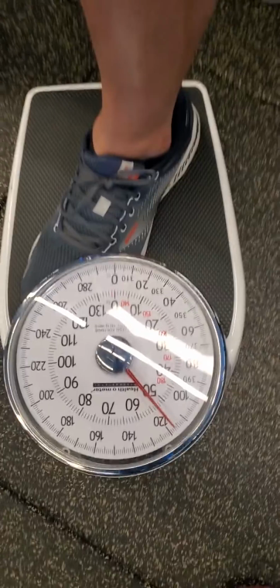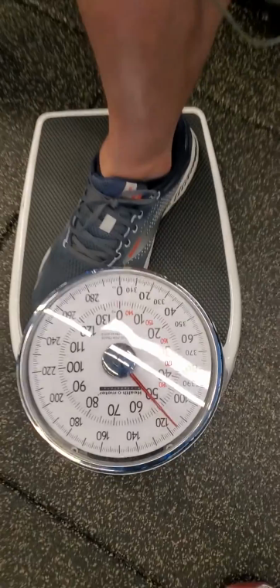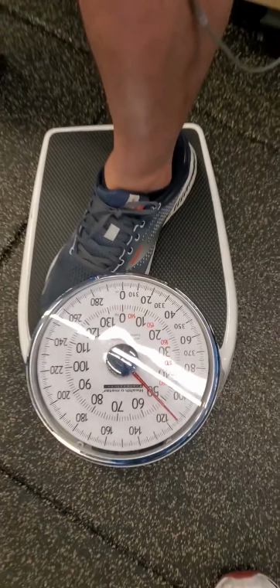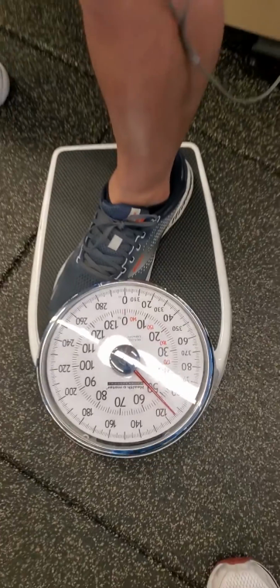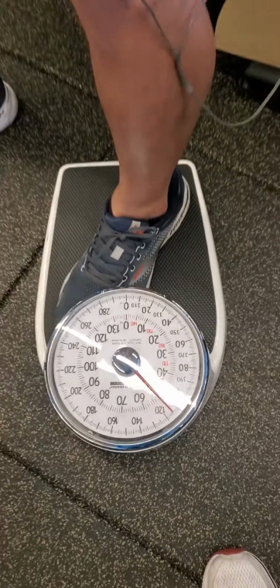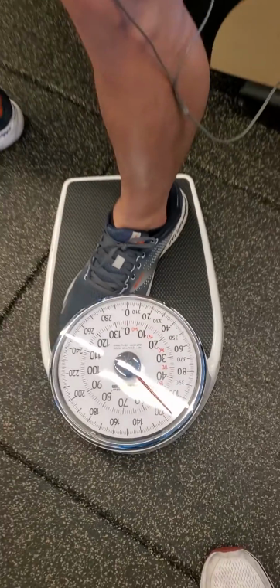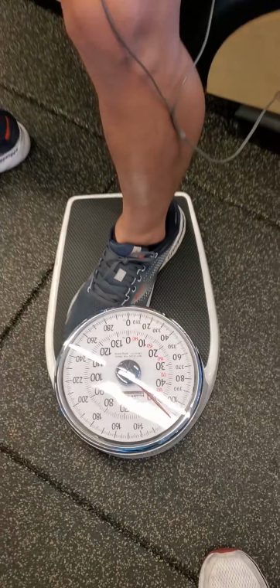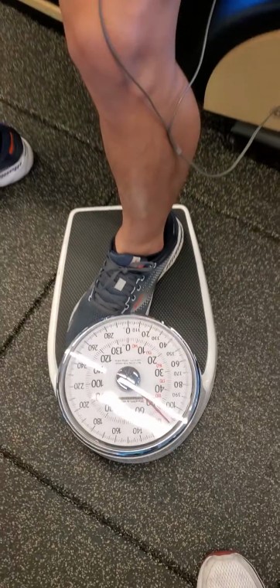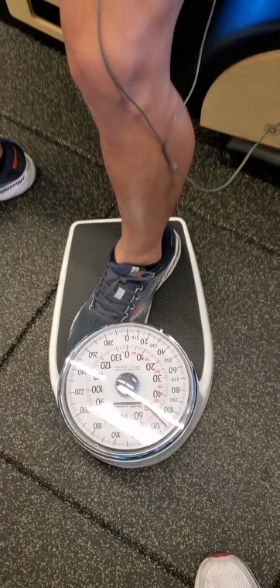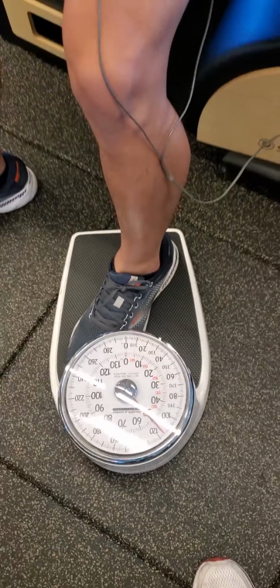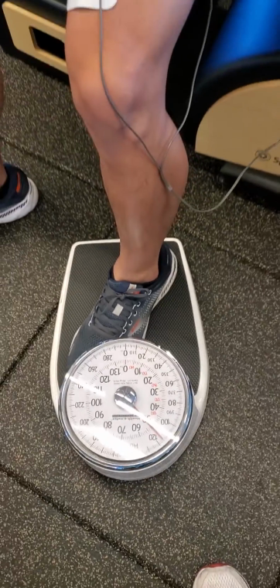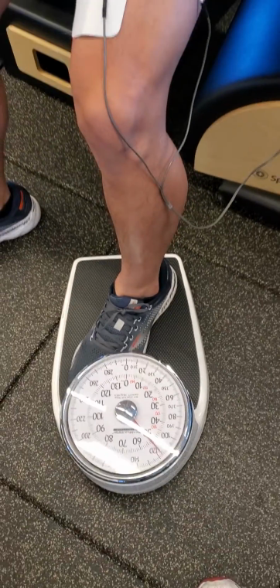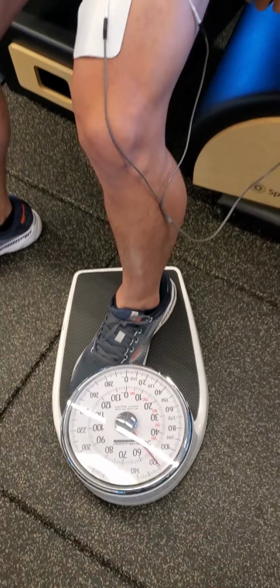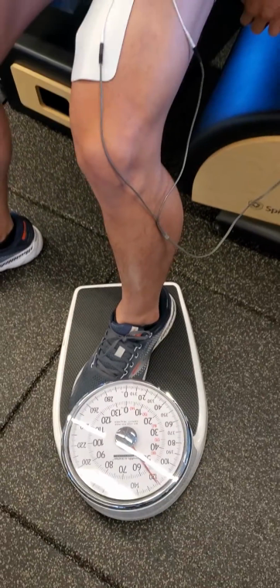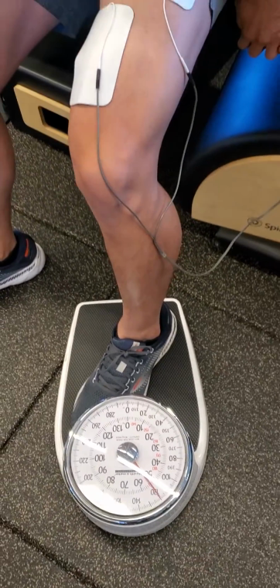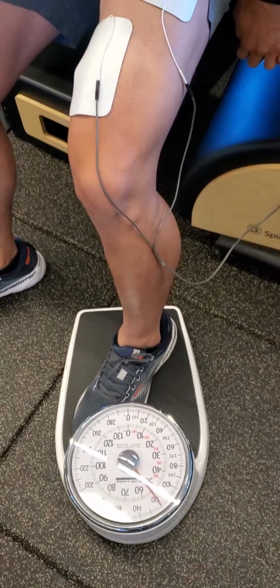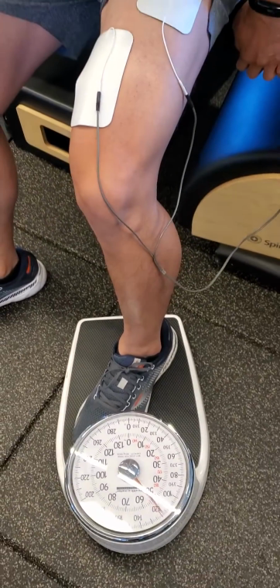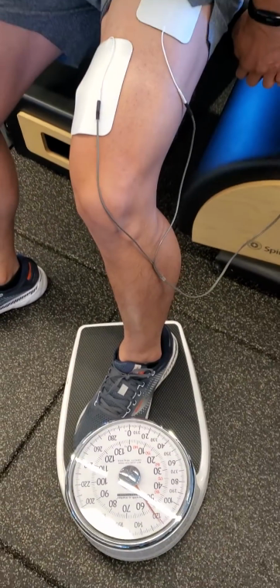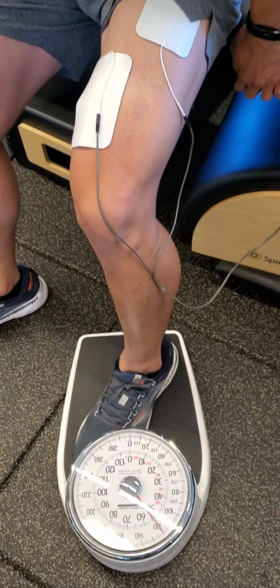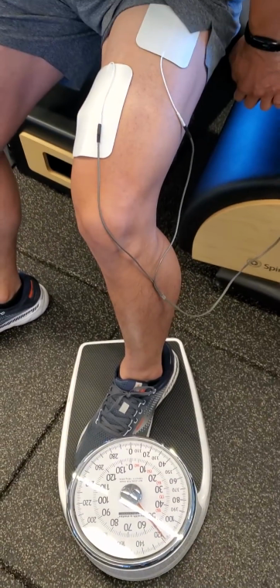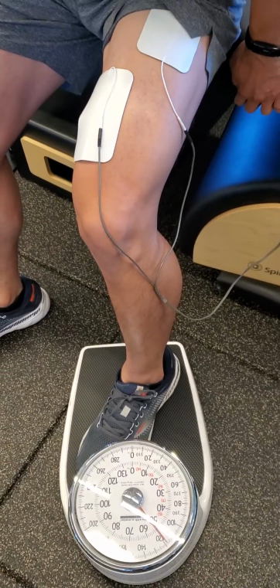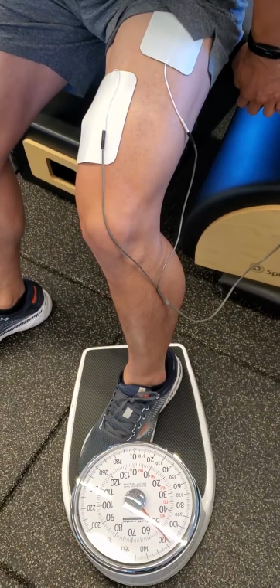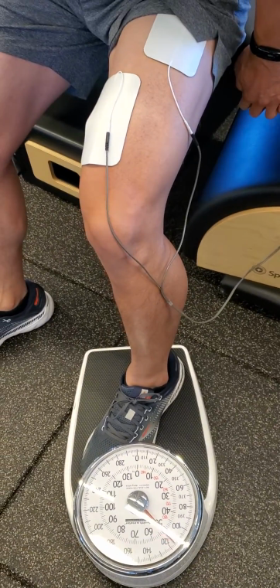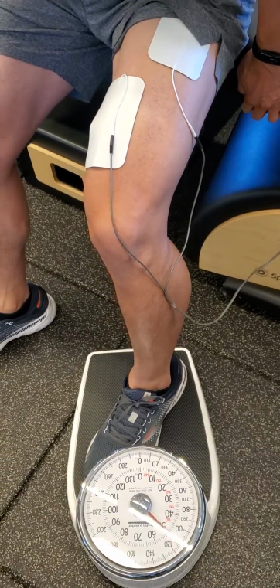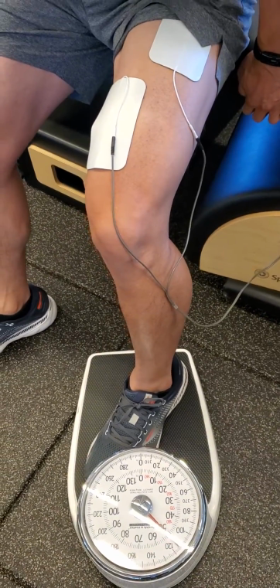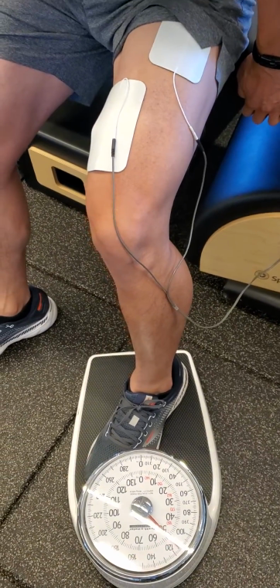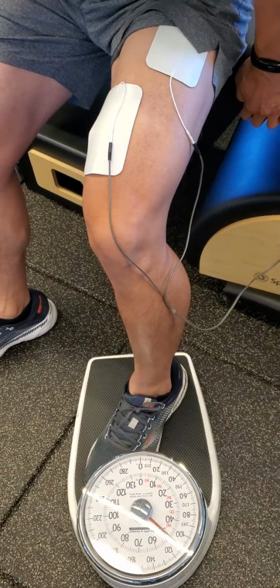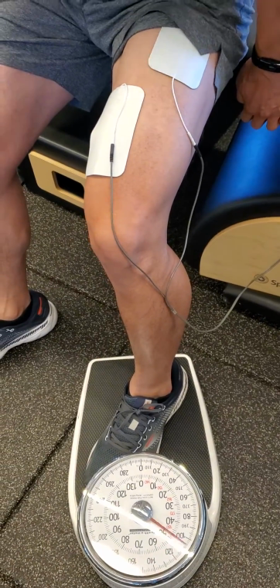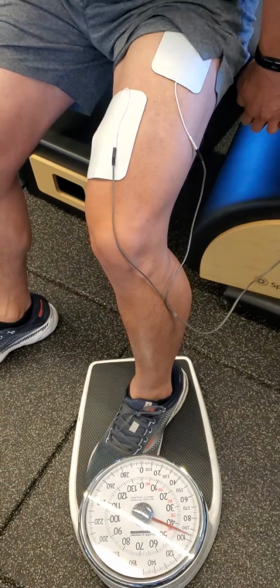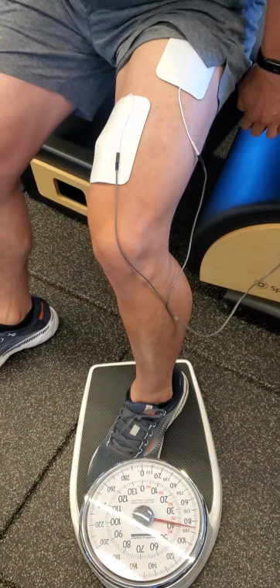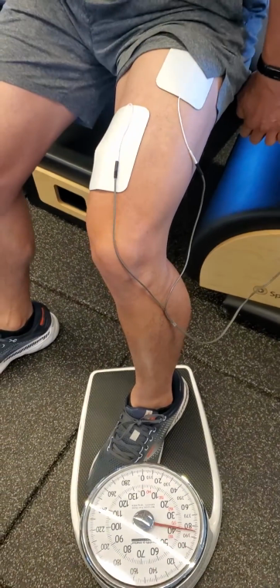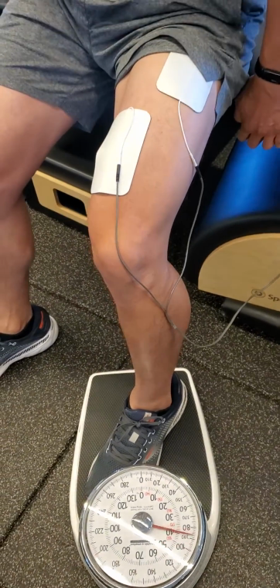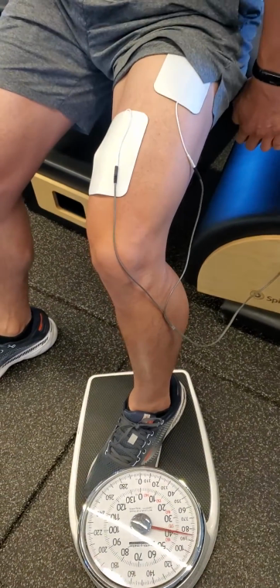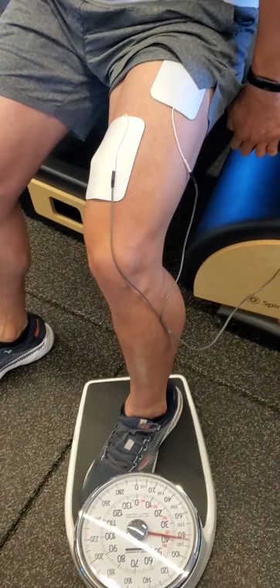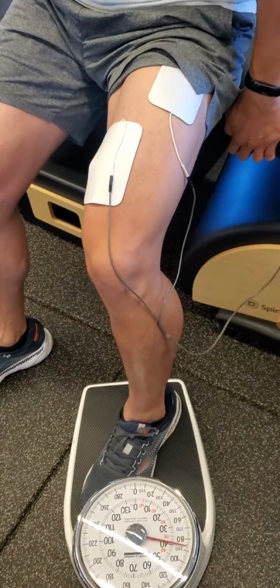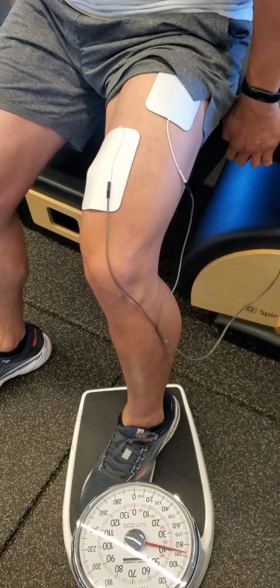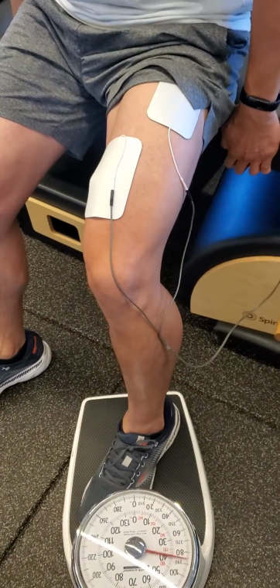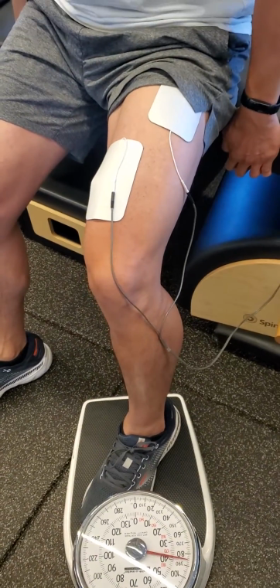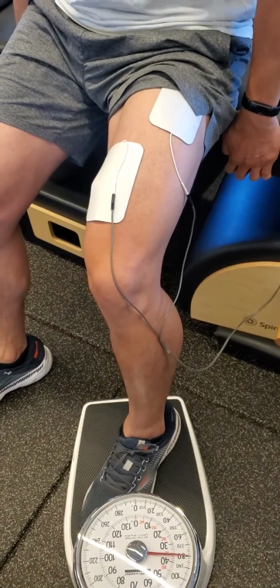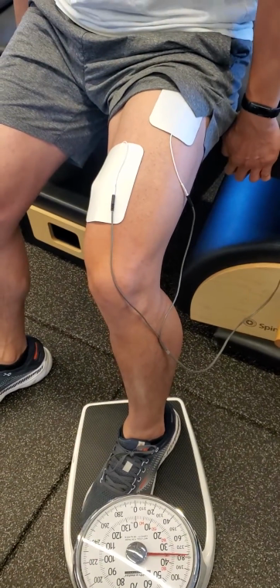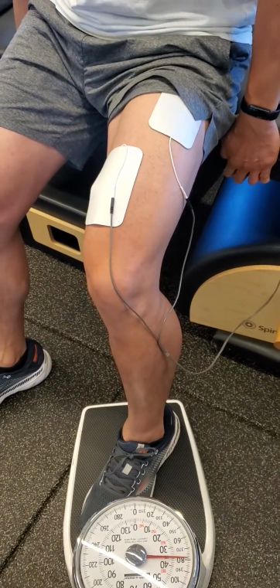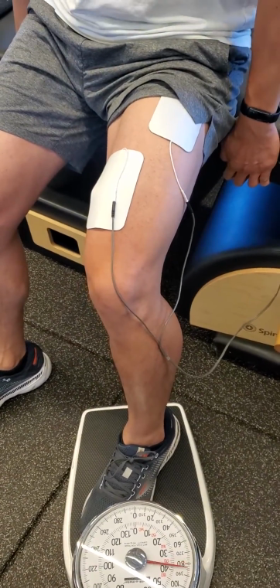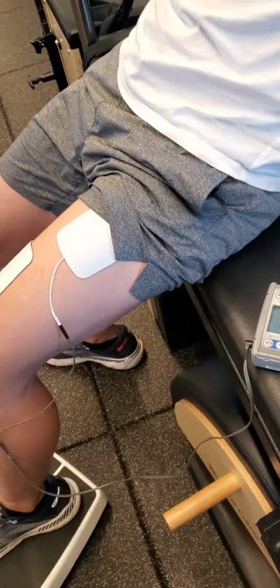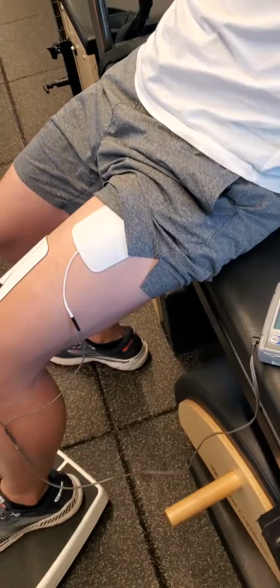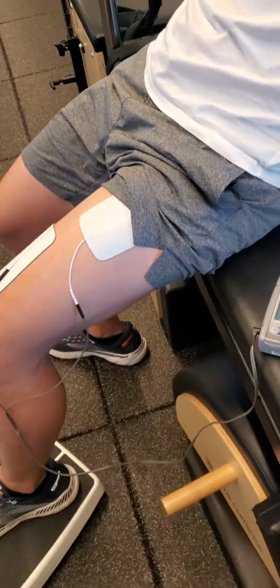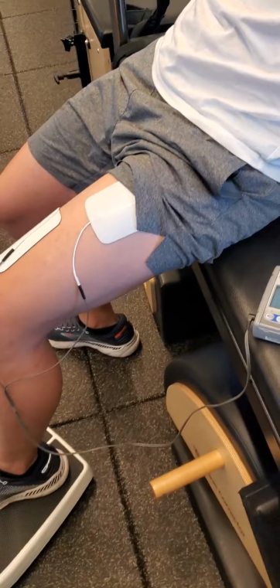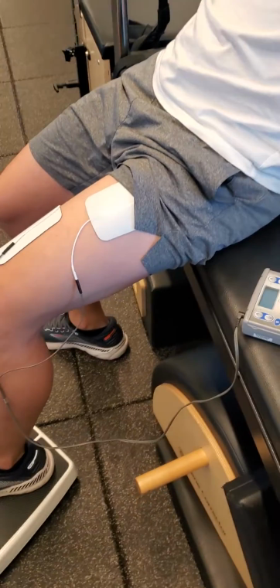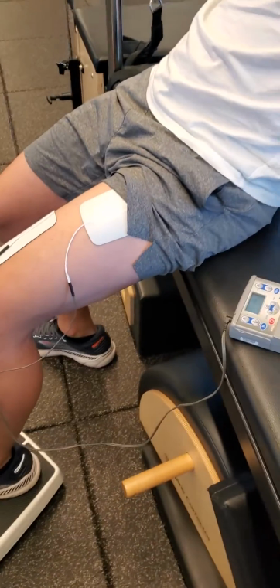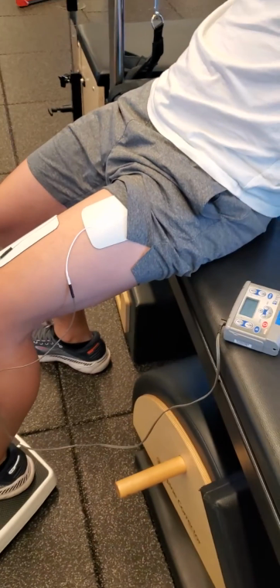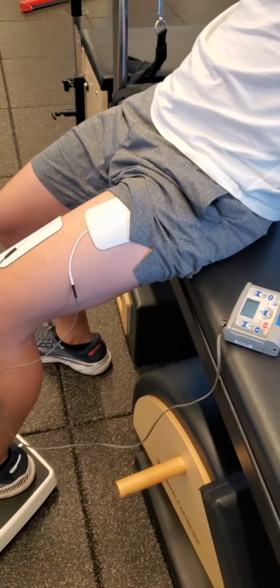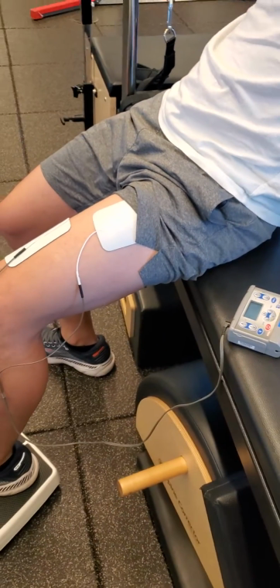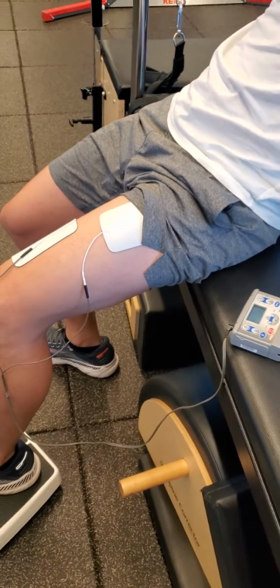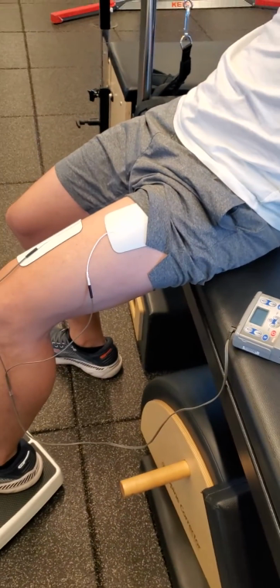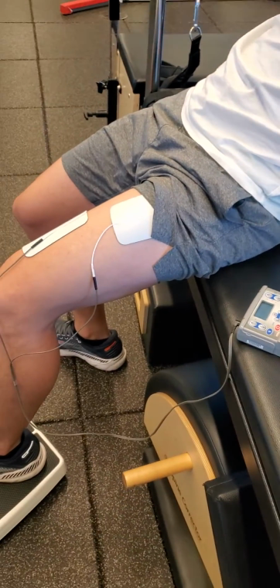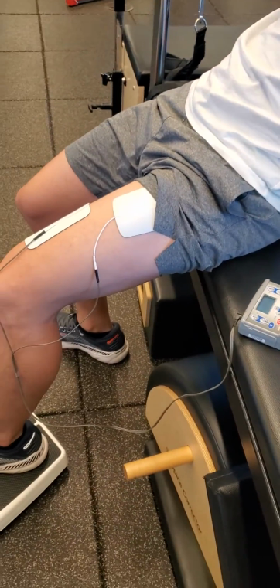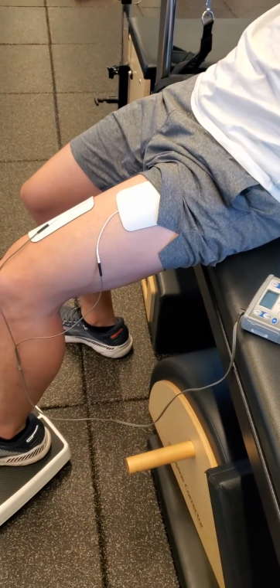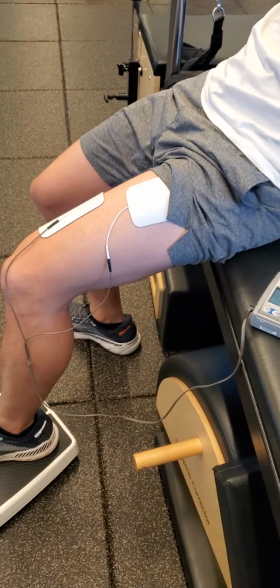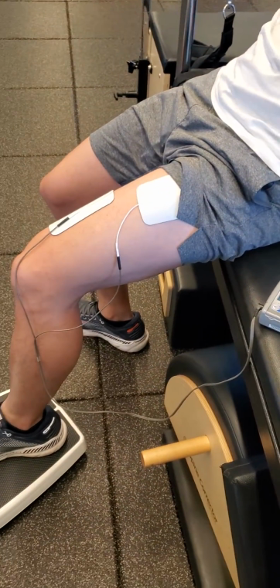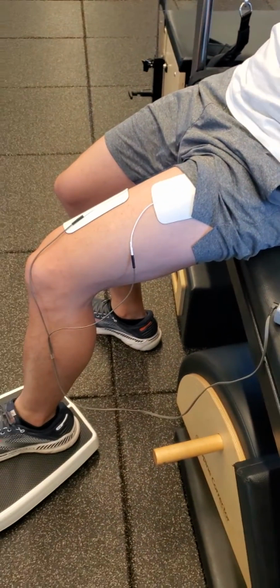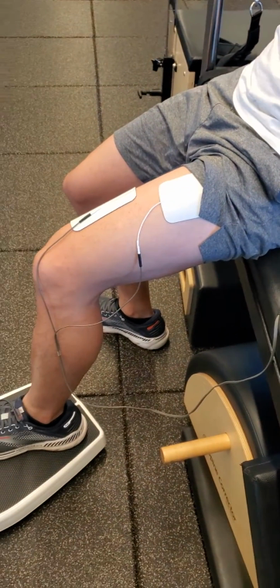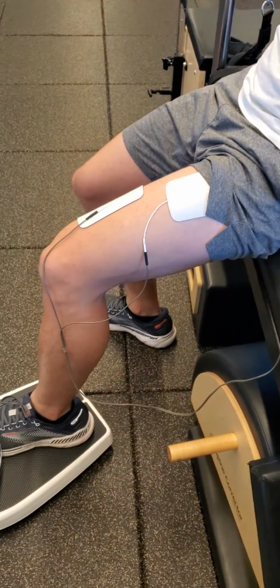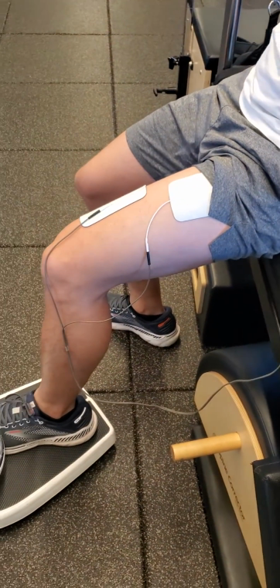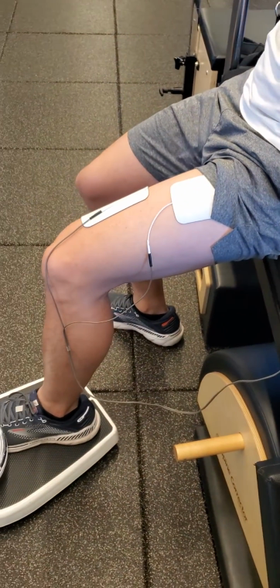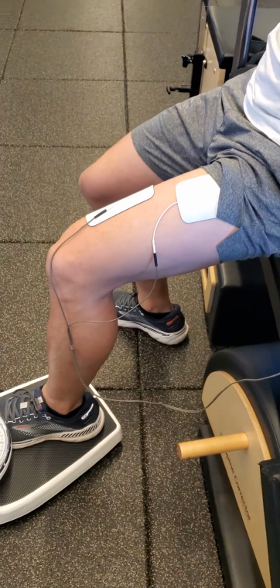Keep going, force use that quad, keep going. You're doing great. Brilliant.